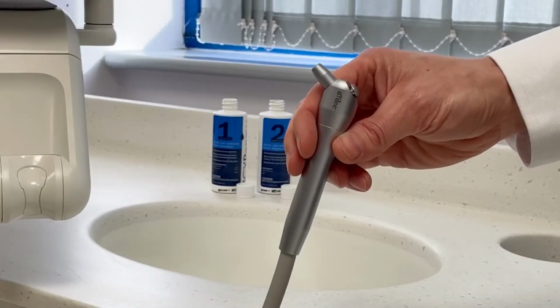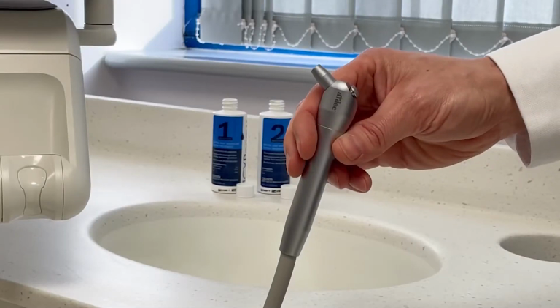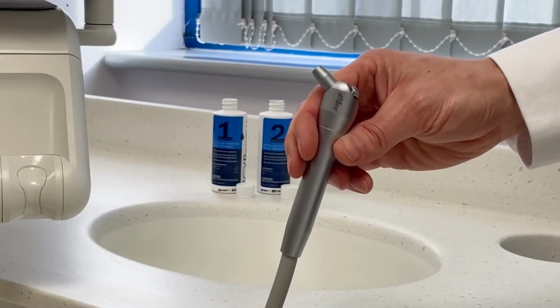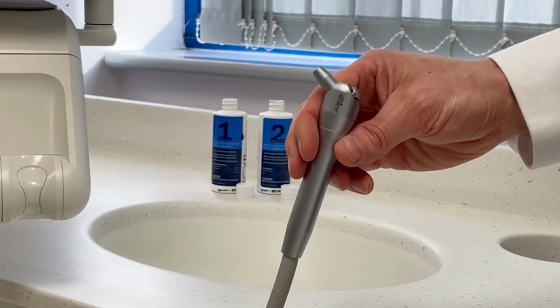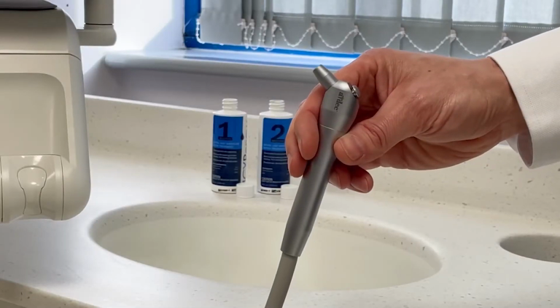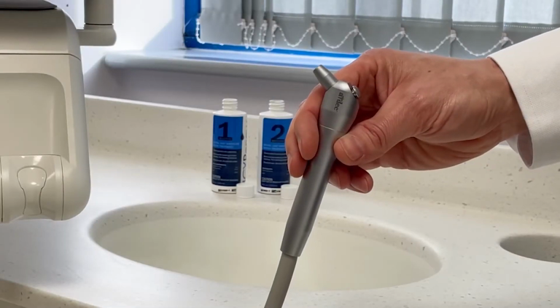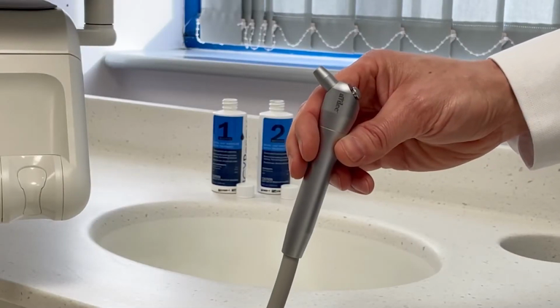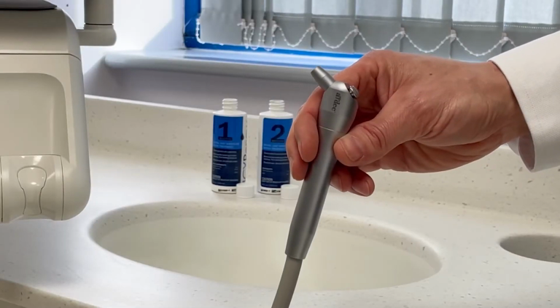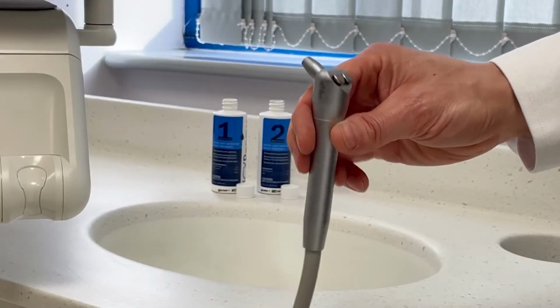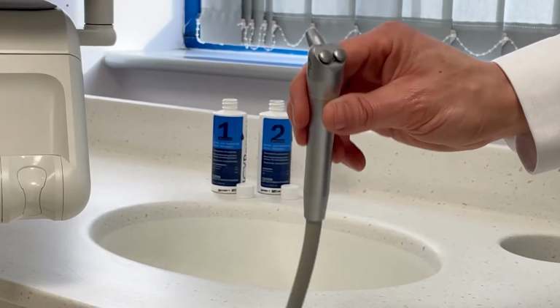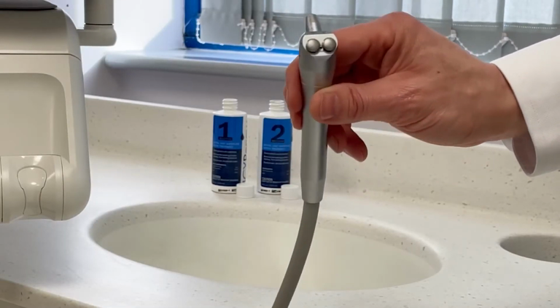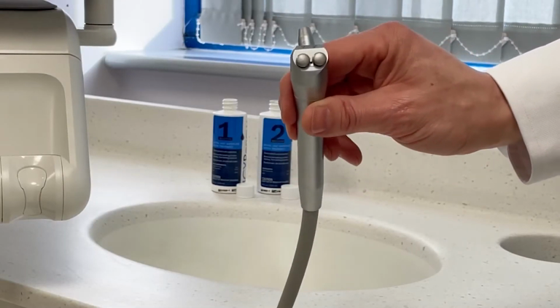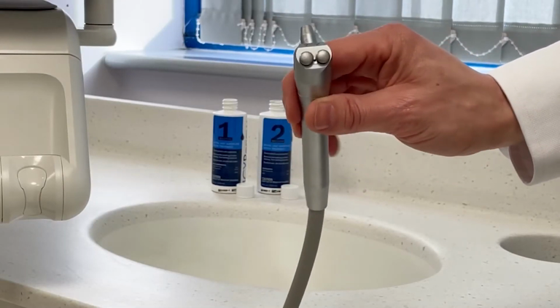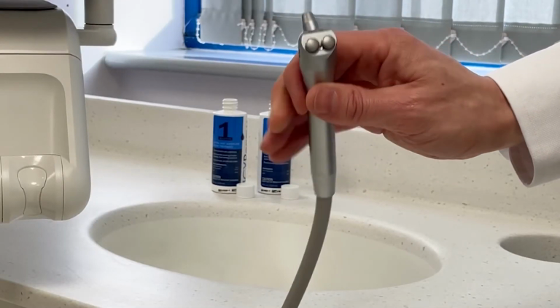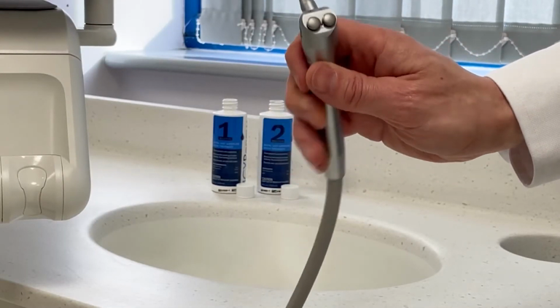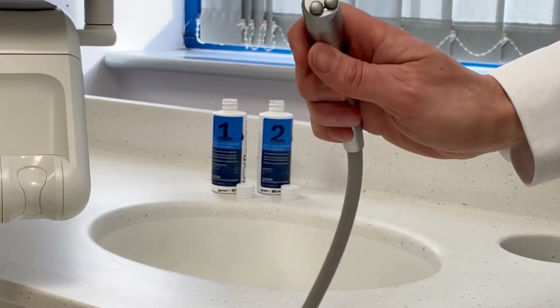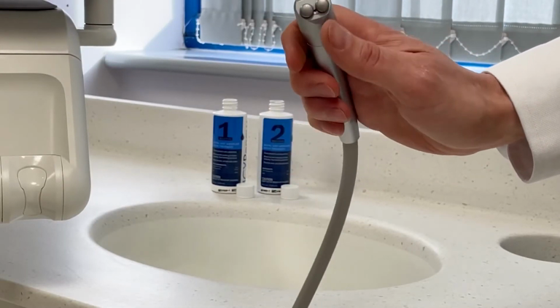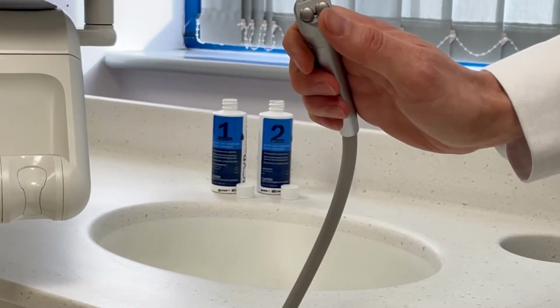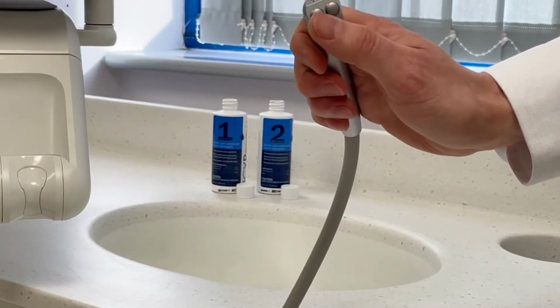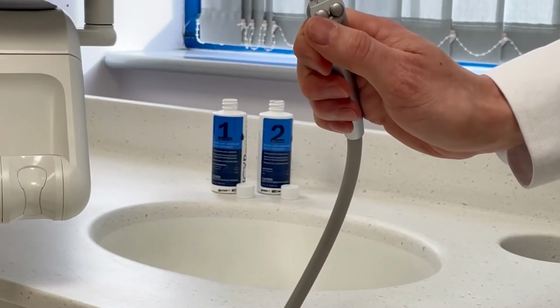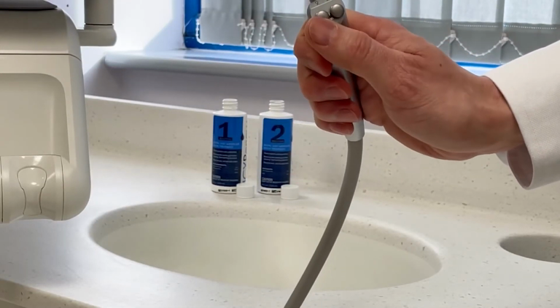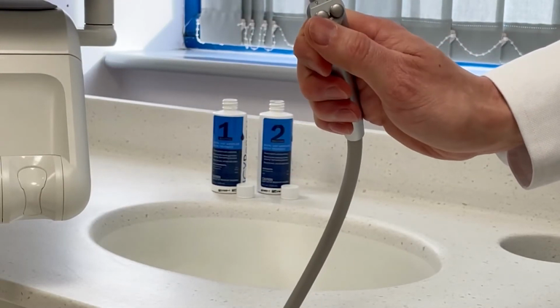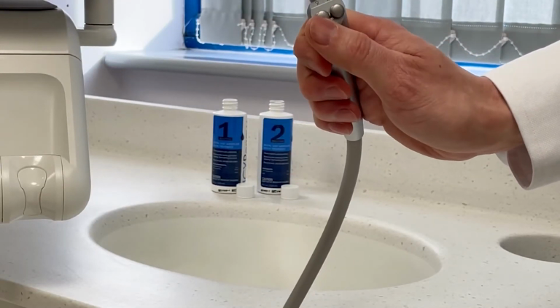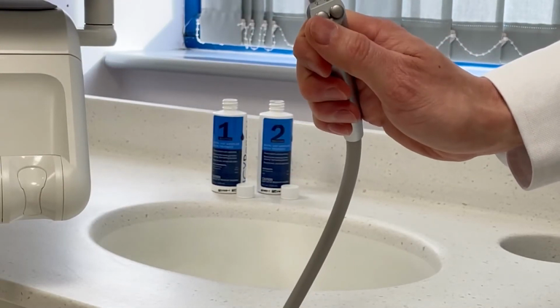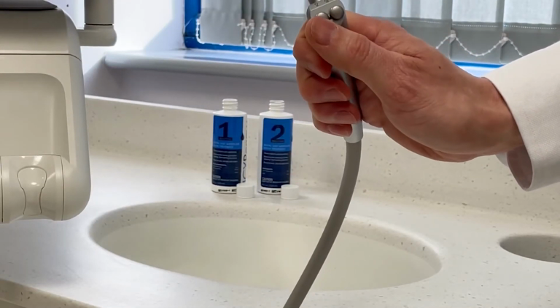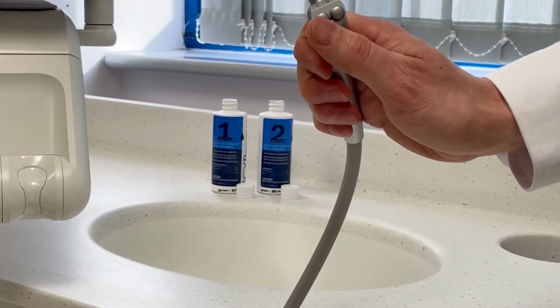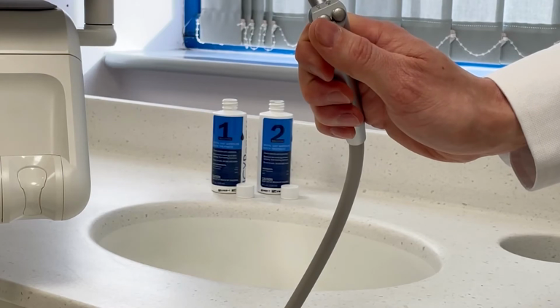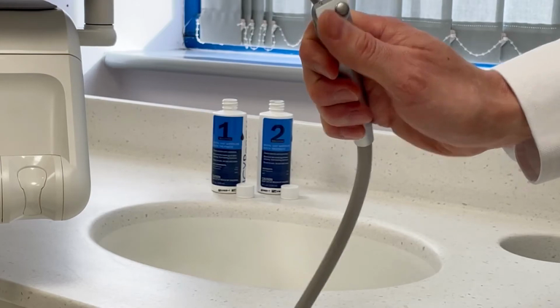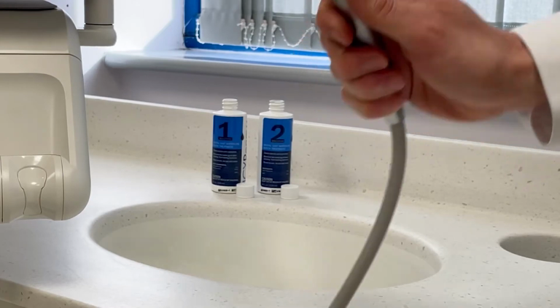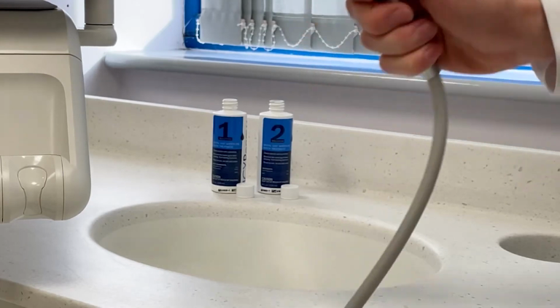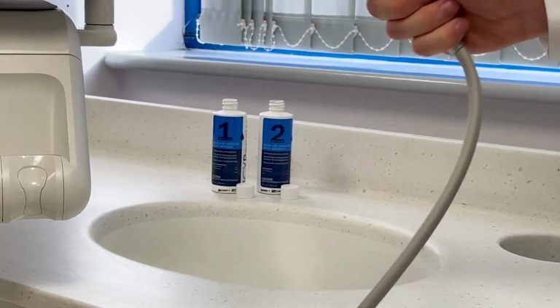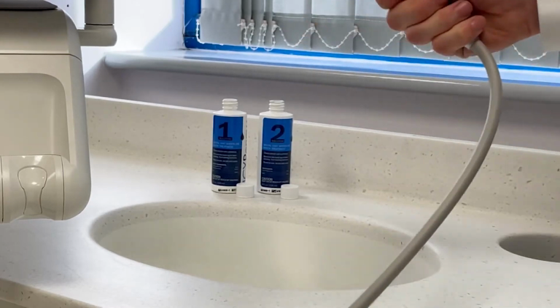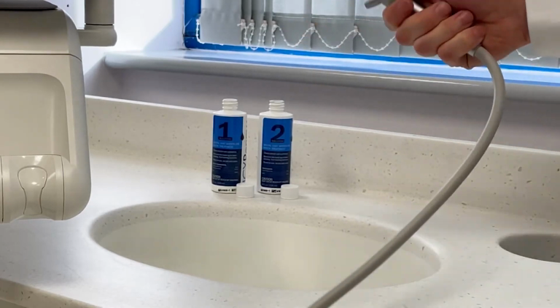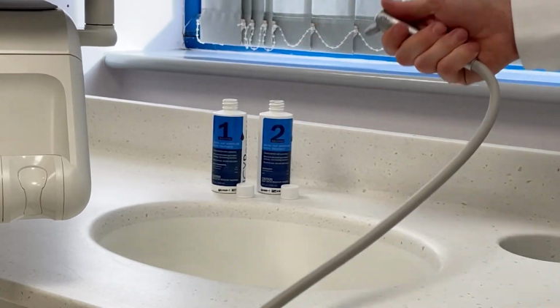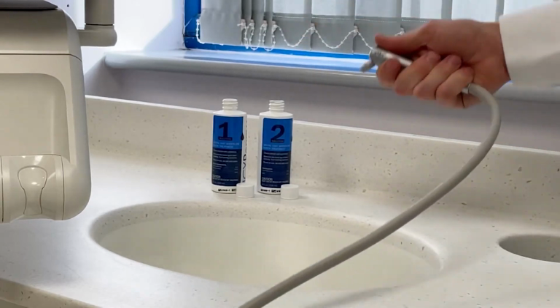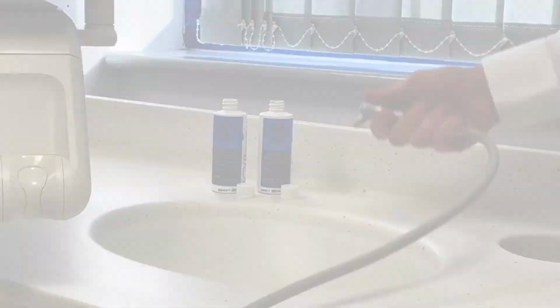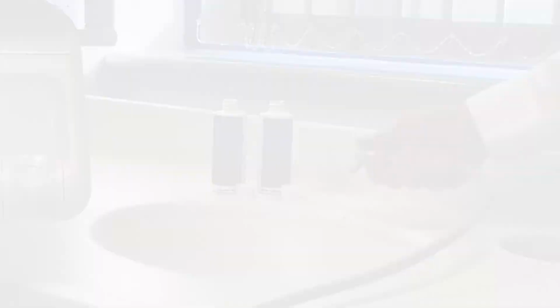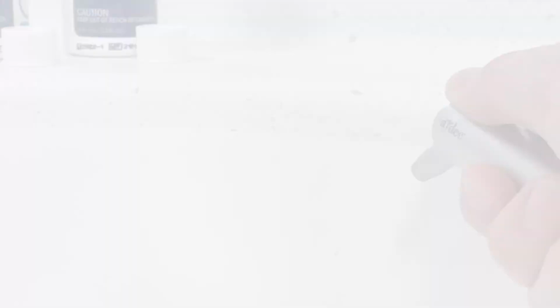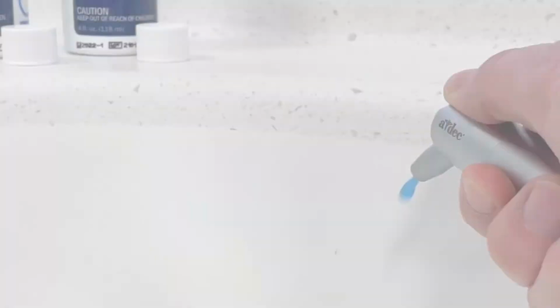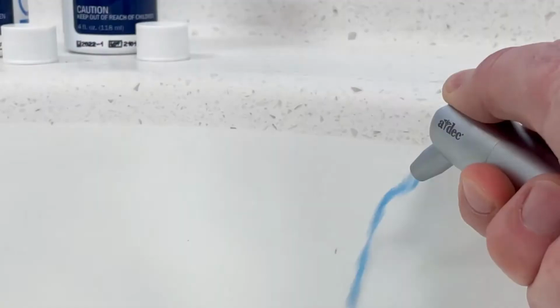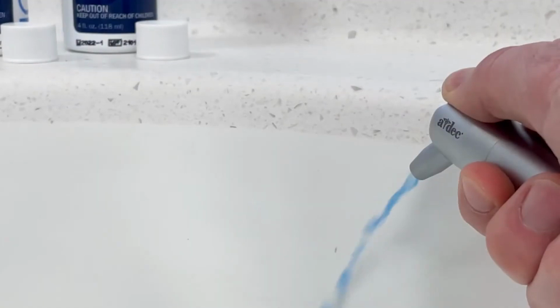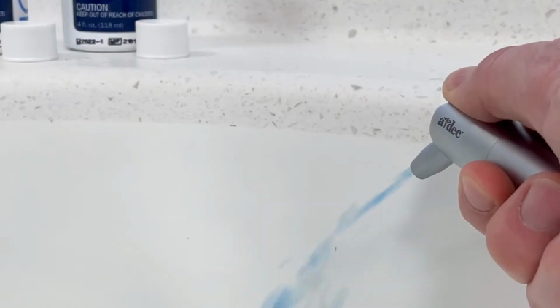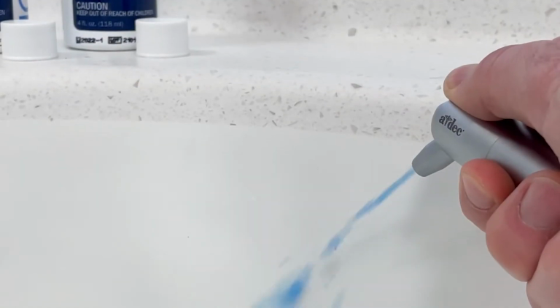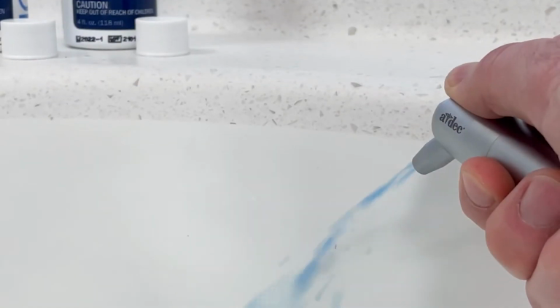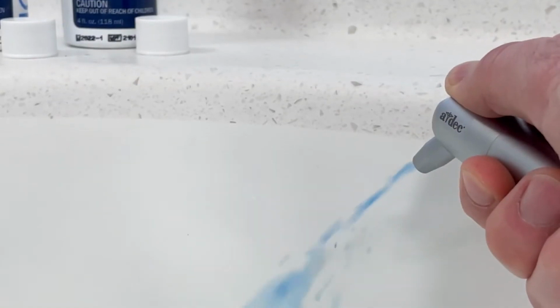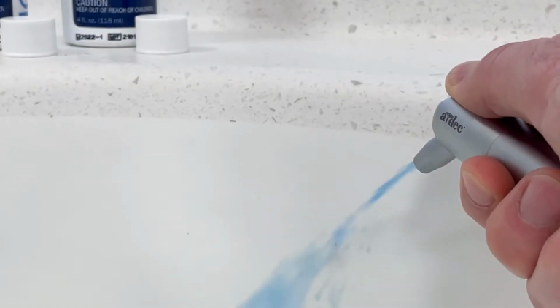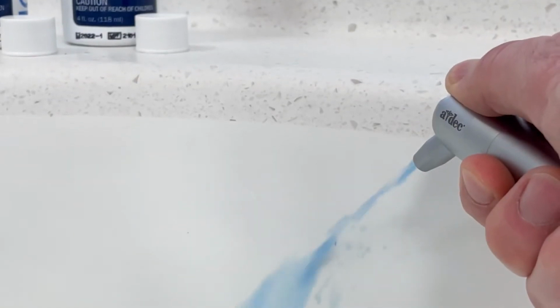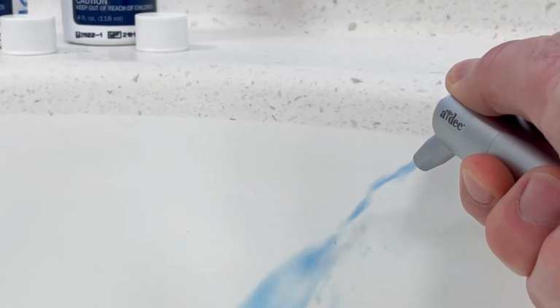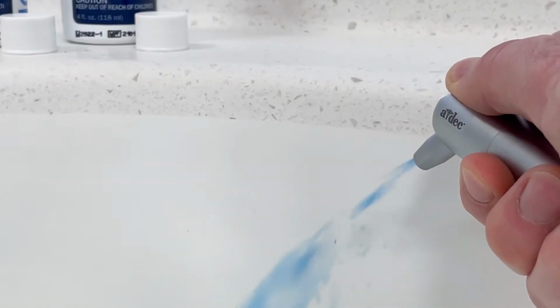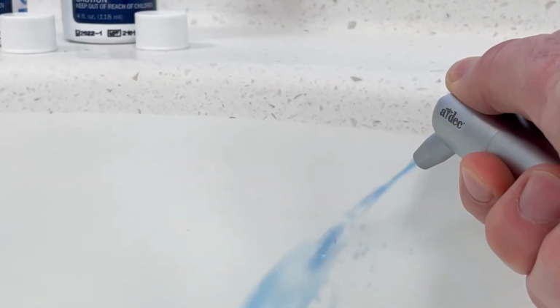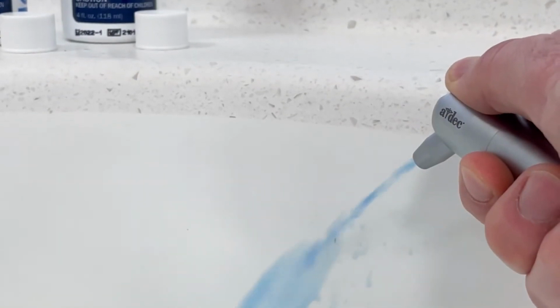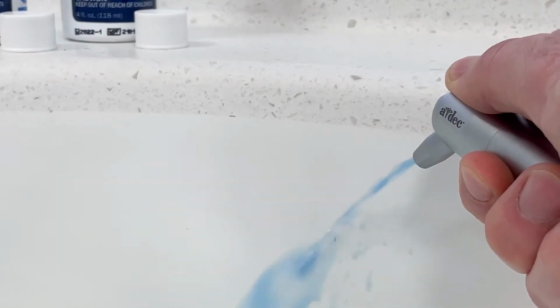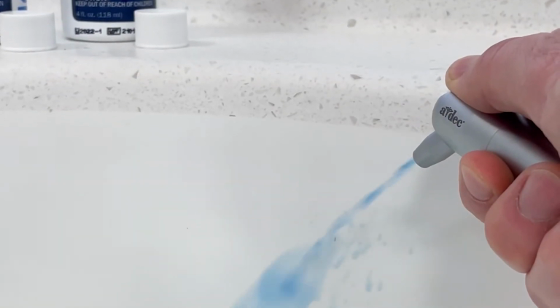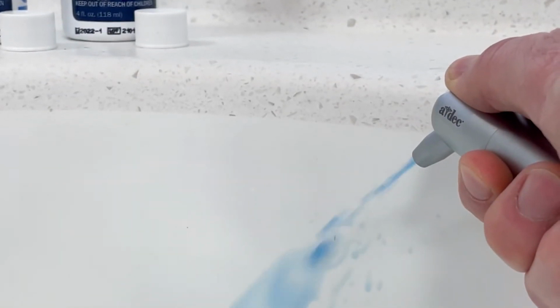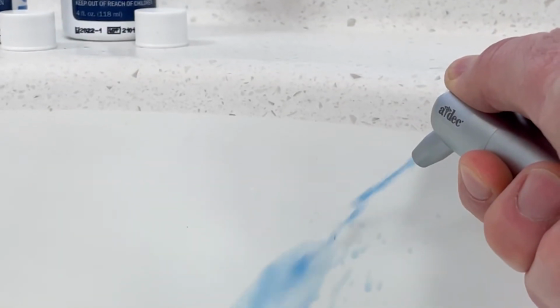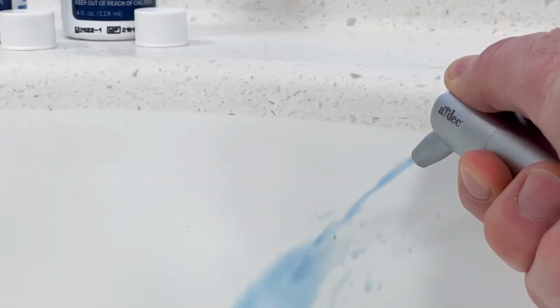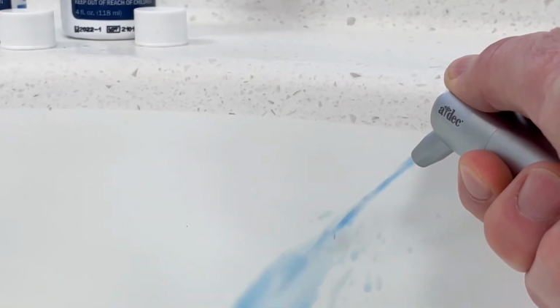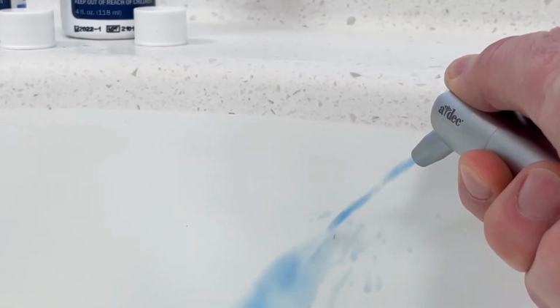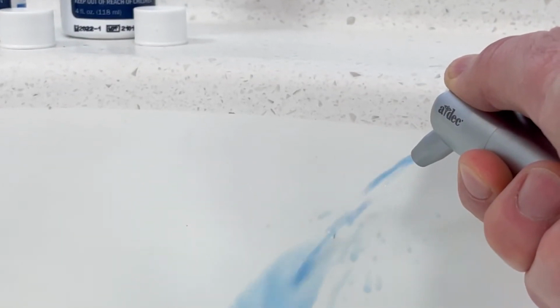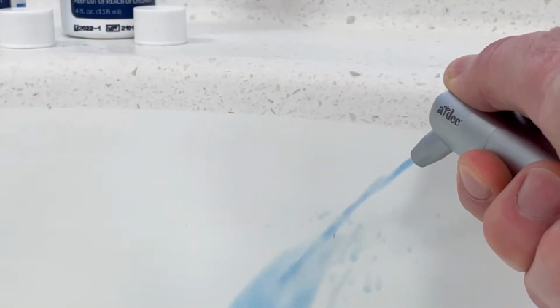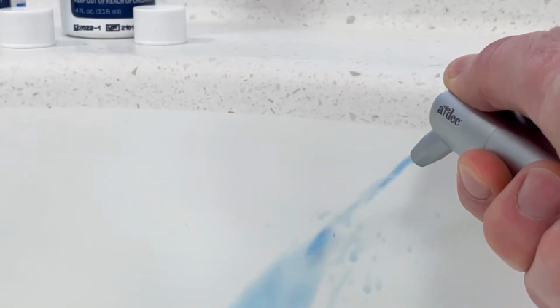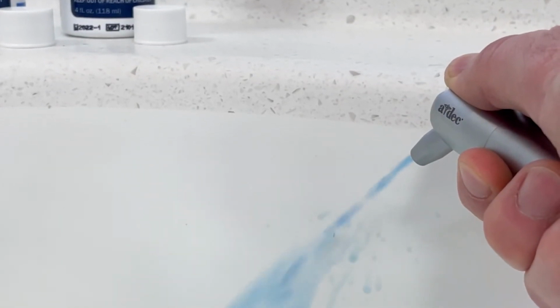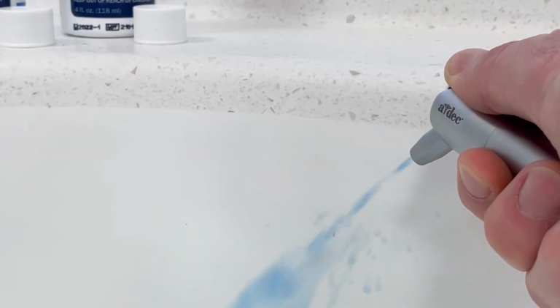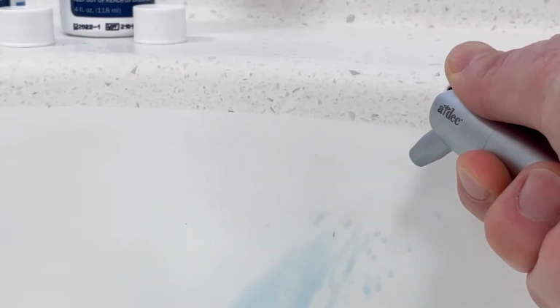First, activate your water flow only on both of your 3-in-1 syringes until you see them run blue.